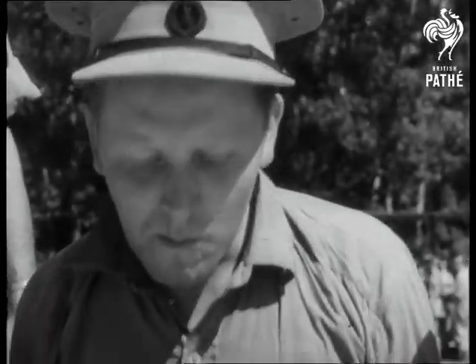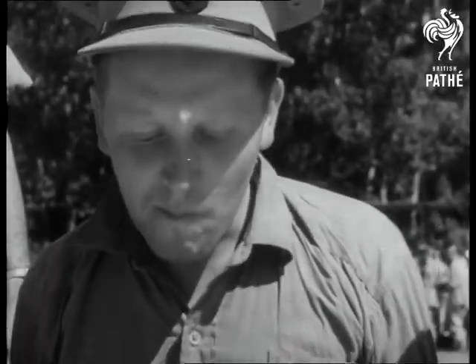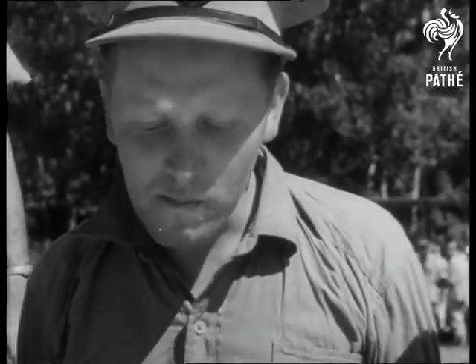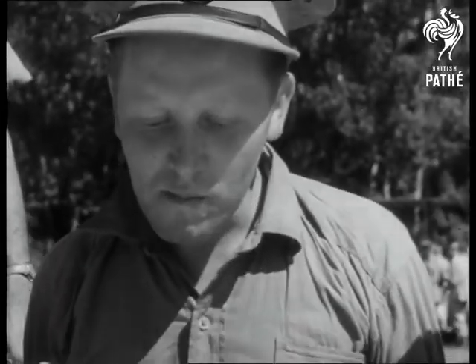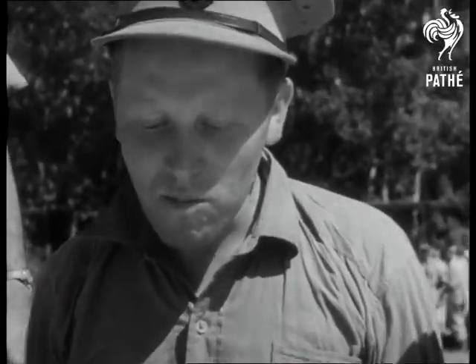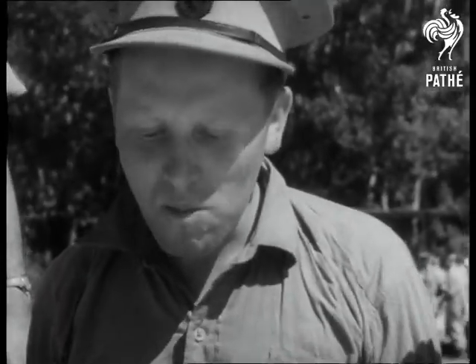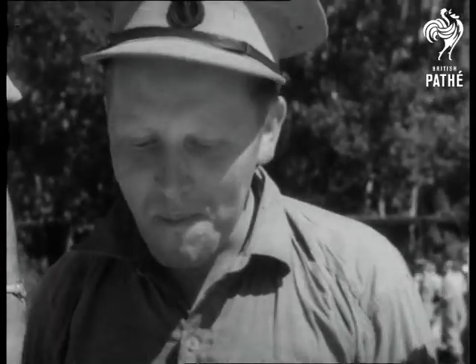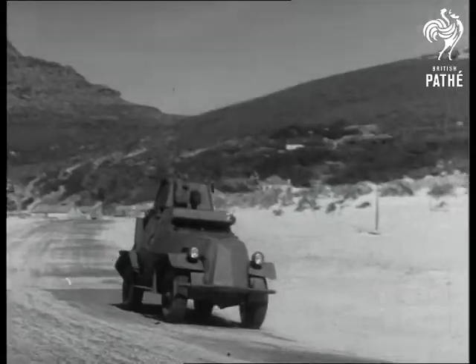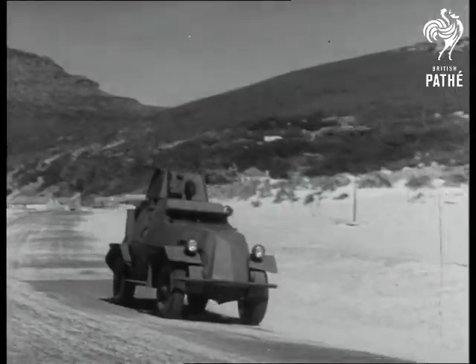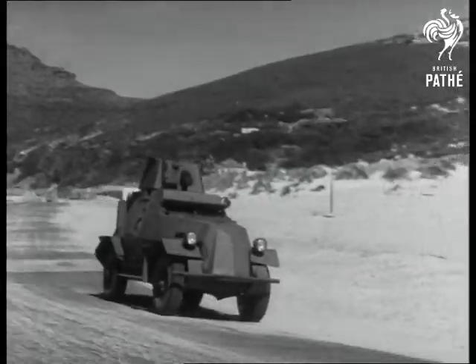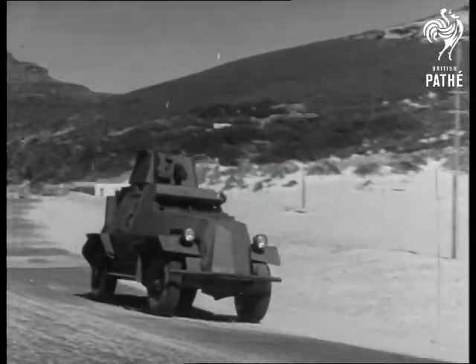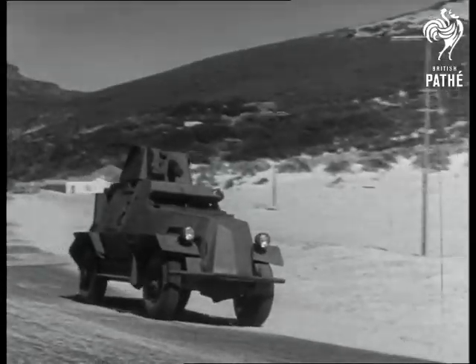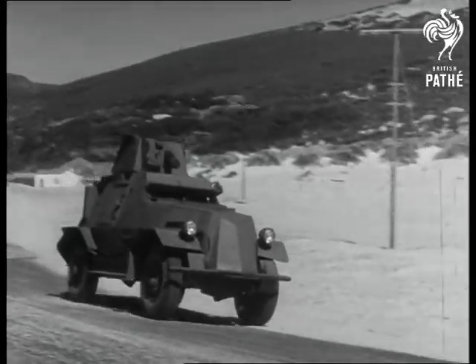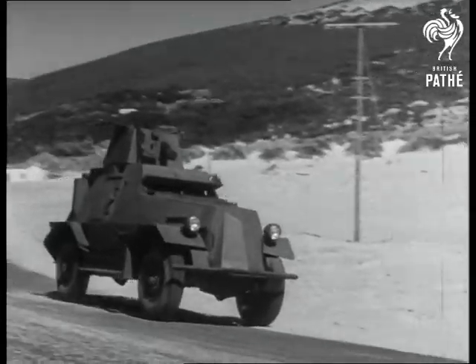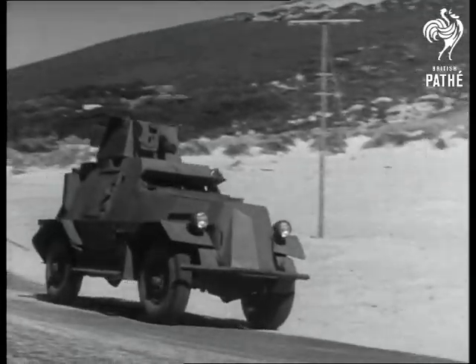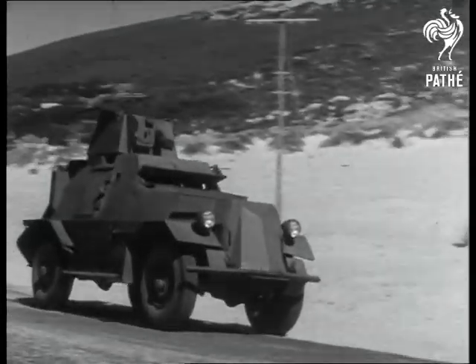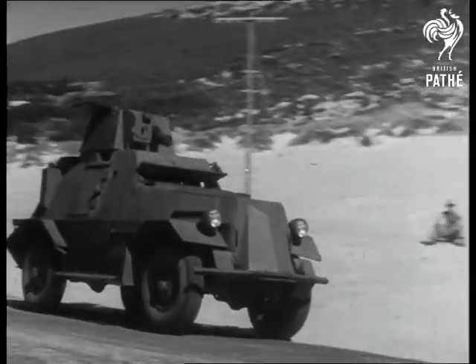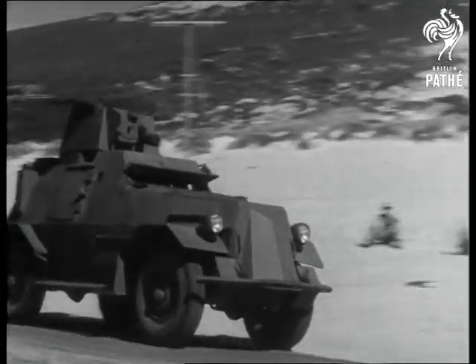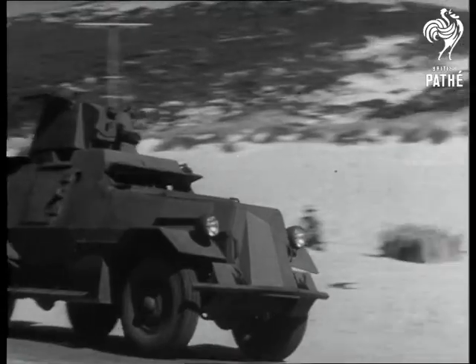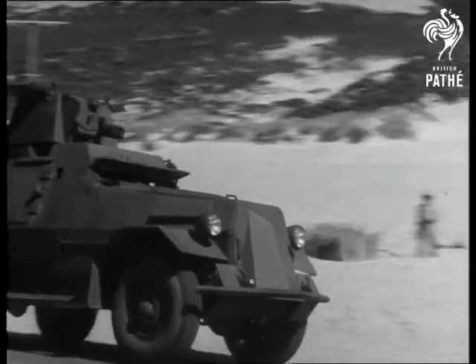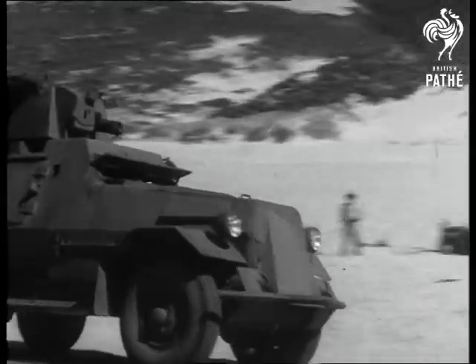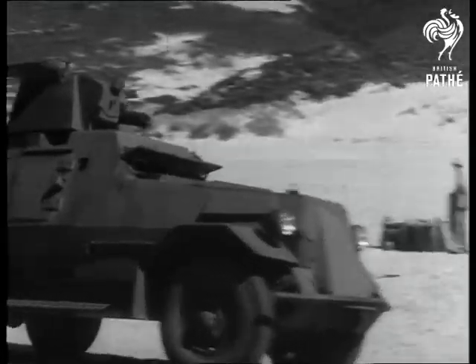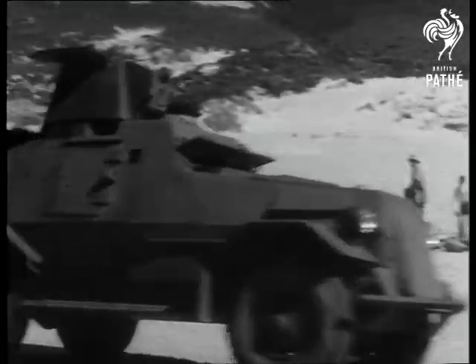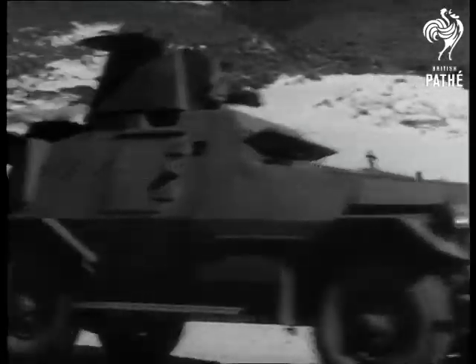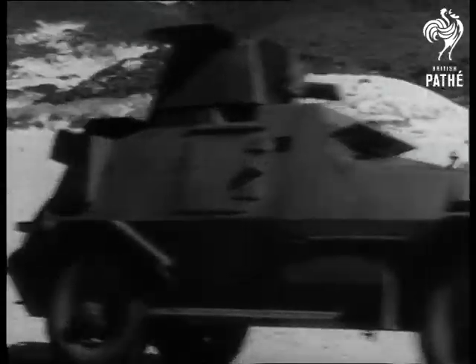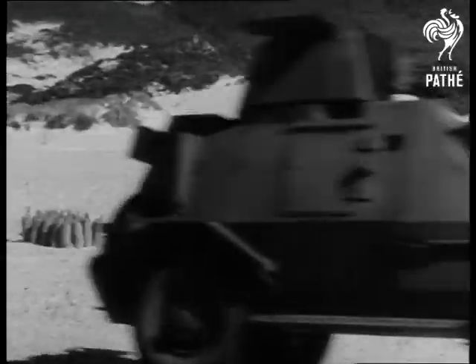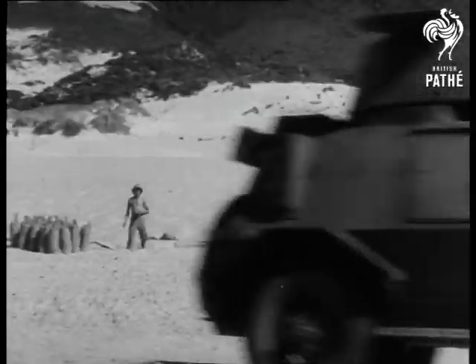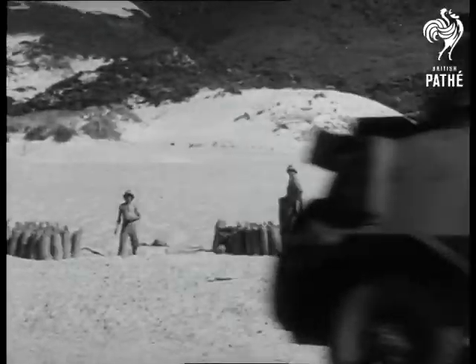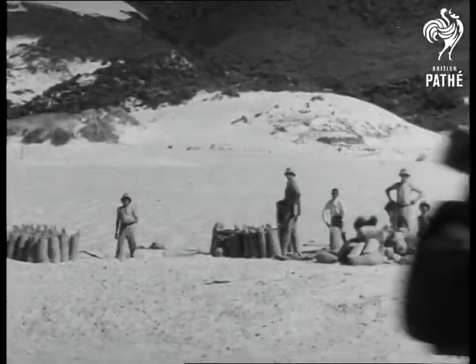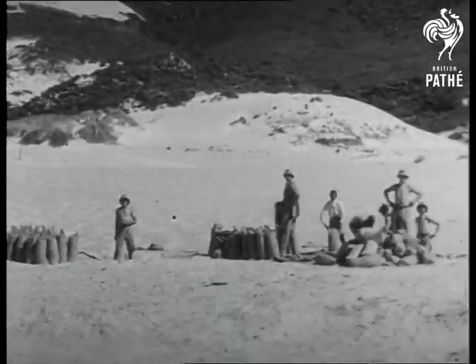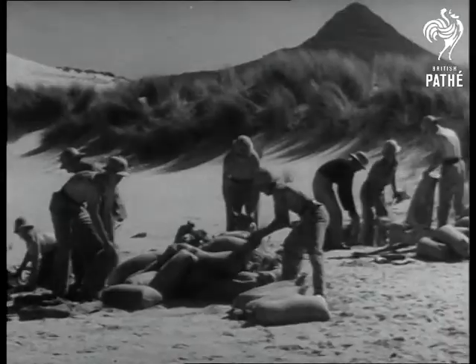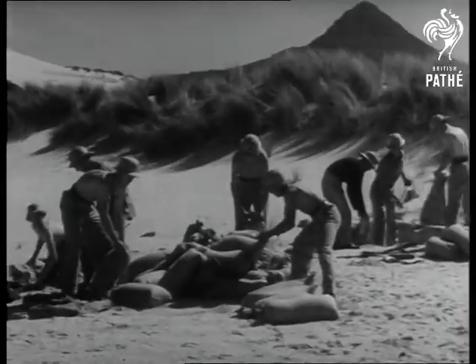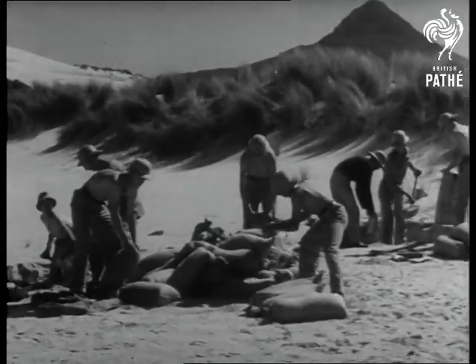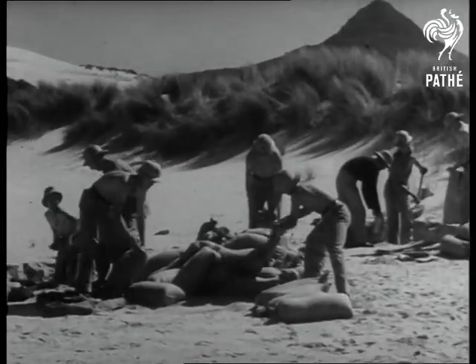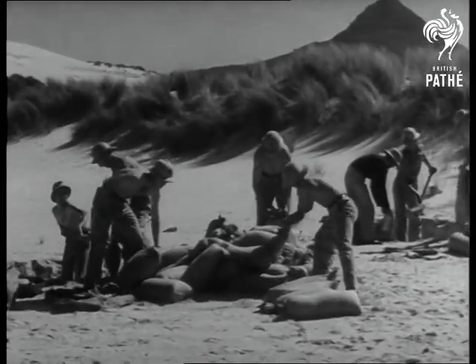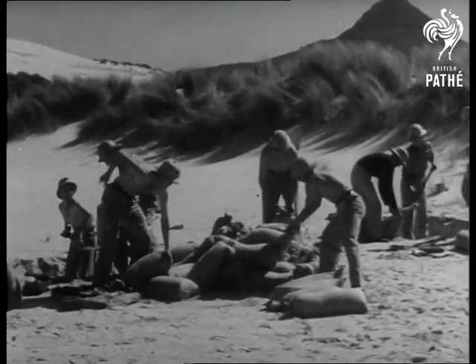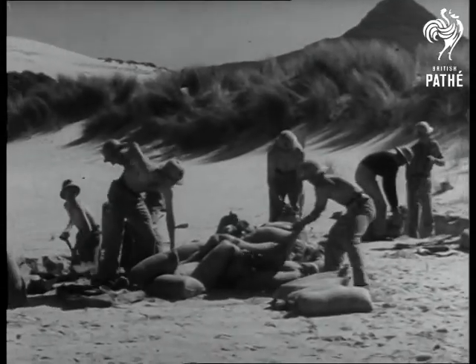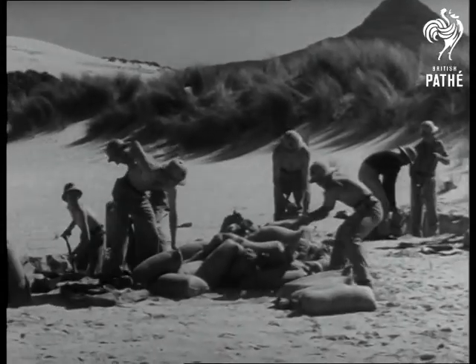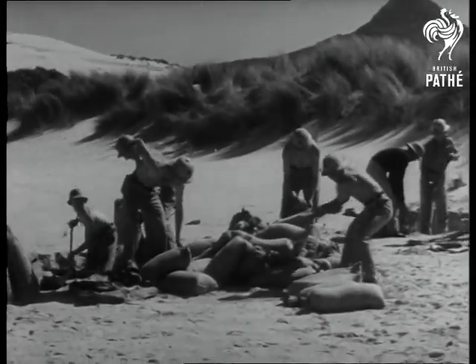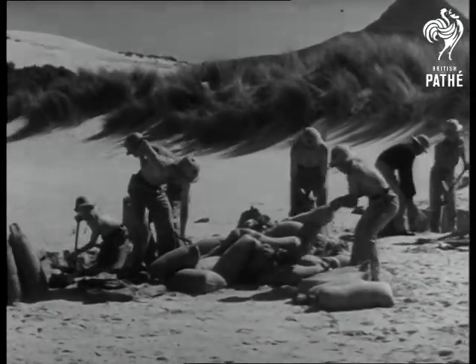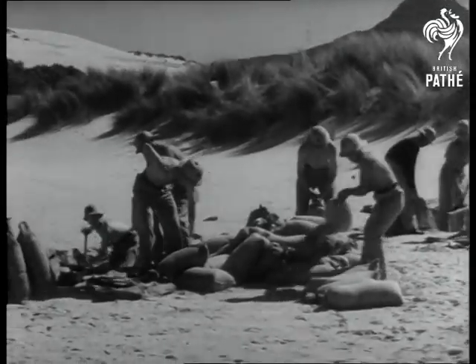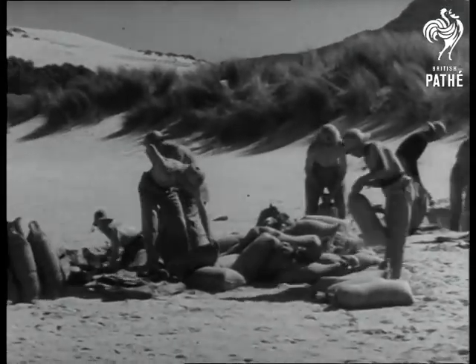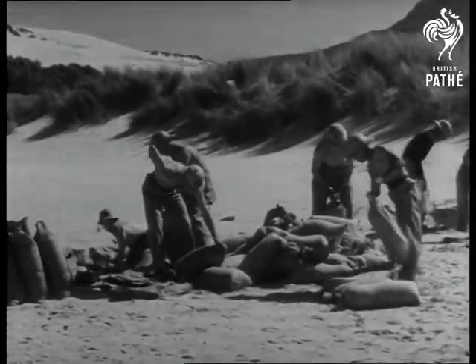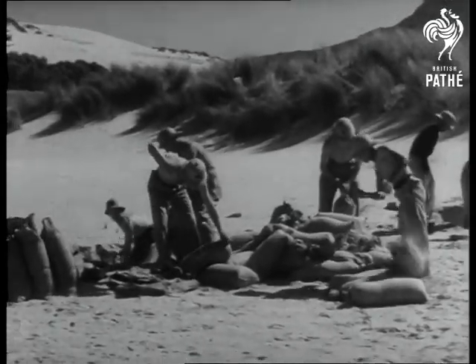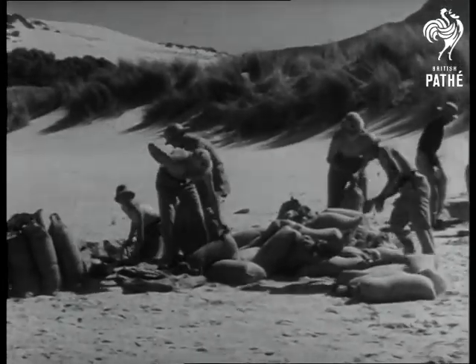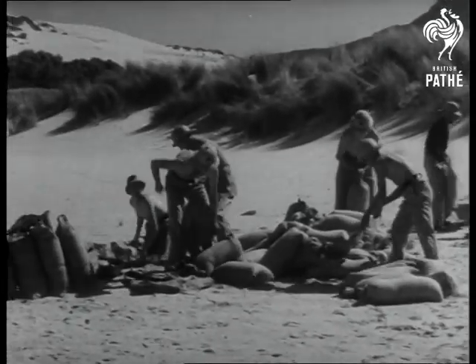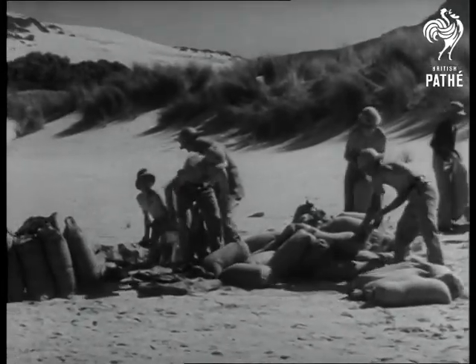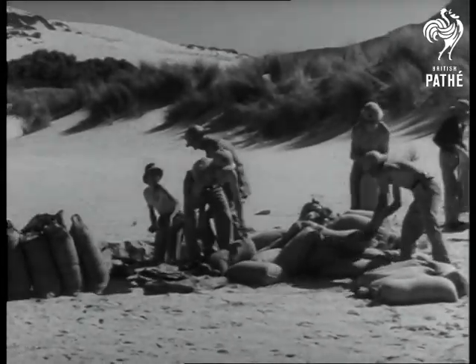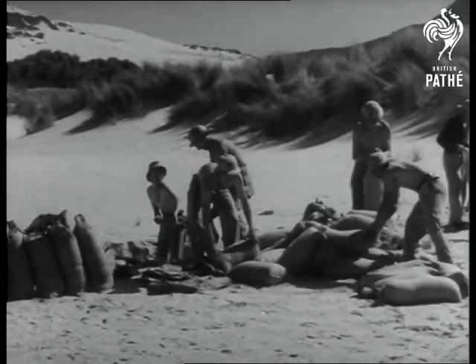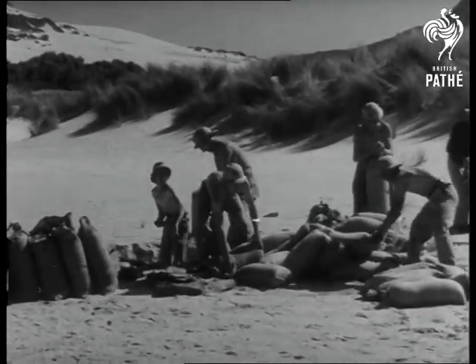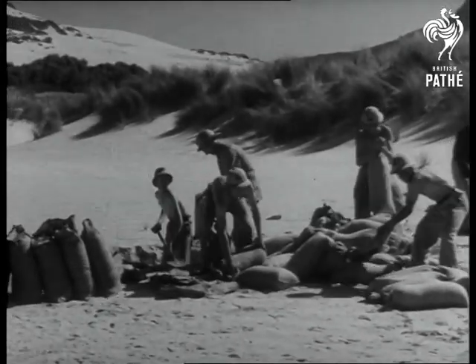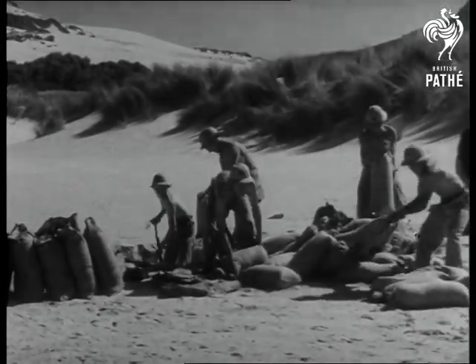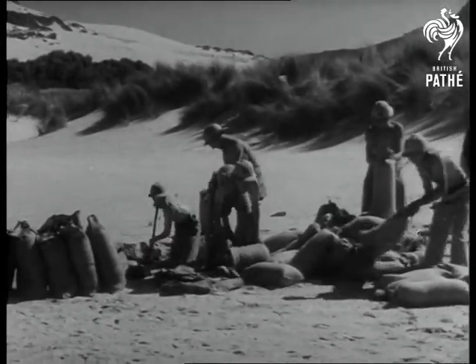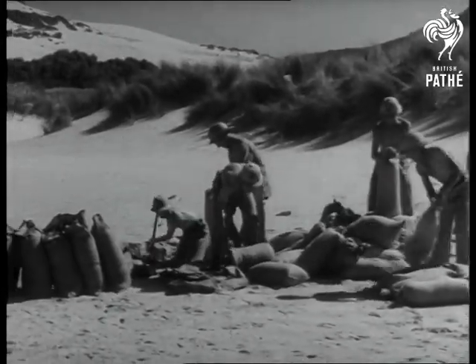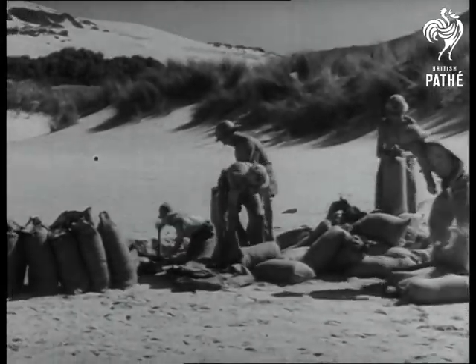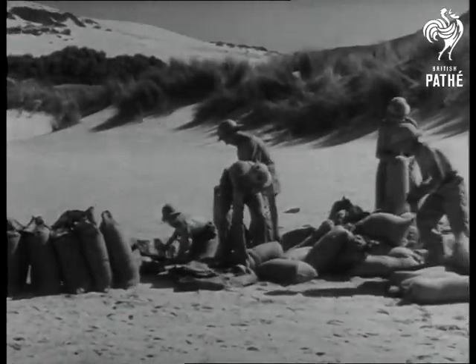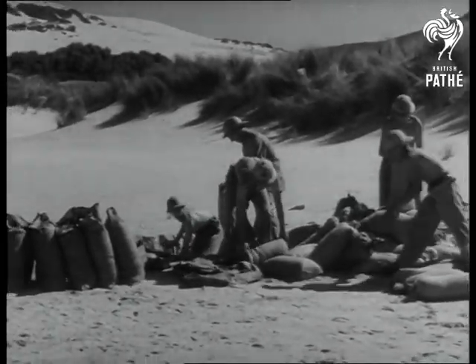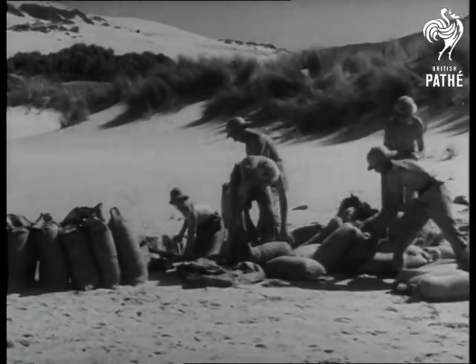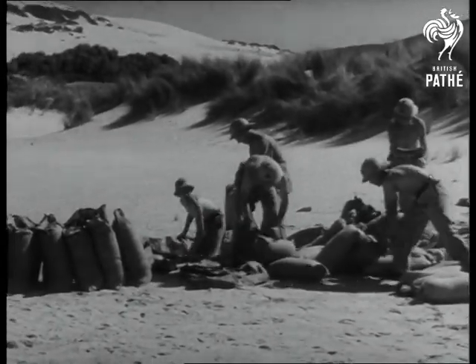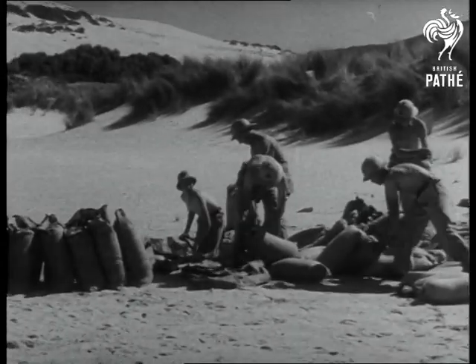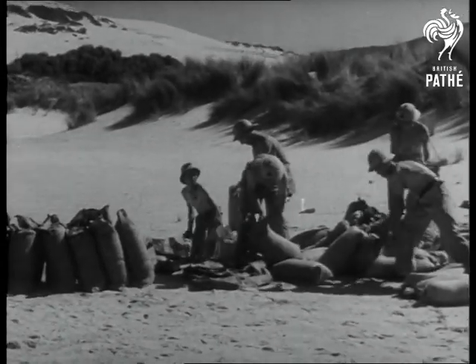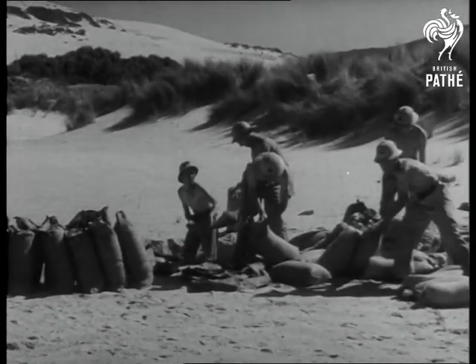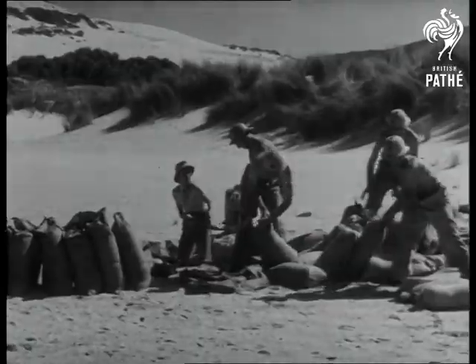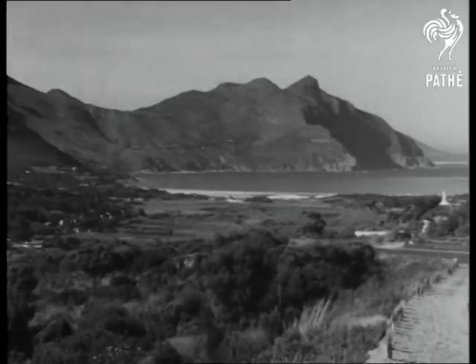And now for manoeuvres. Preparing to meet an imaginary invader, troops get sandbags ready and the whole seafront is strengthened against the enemy.